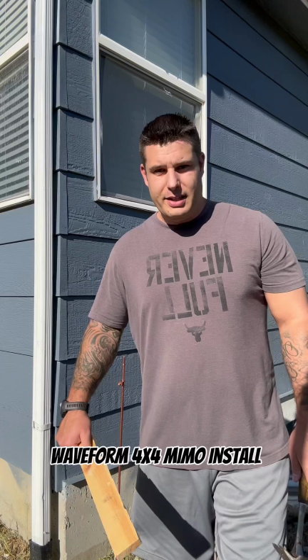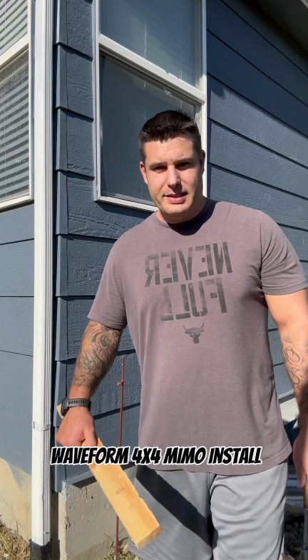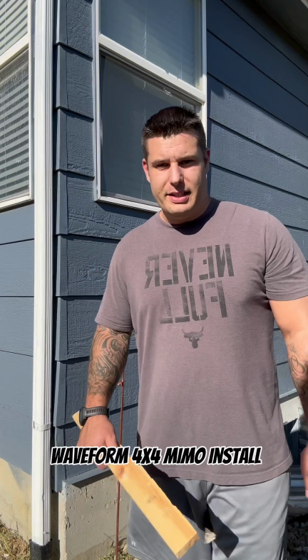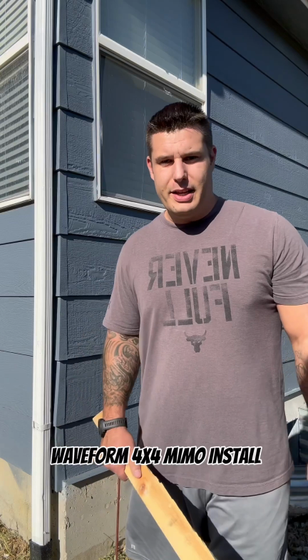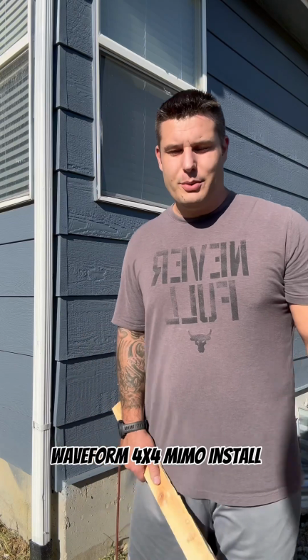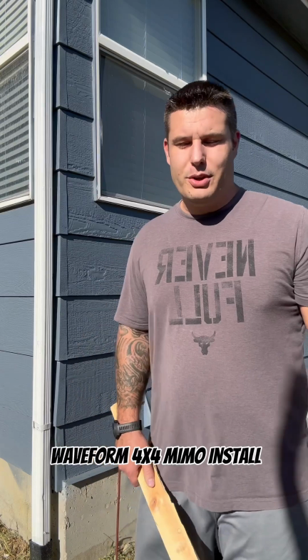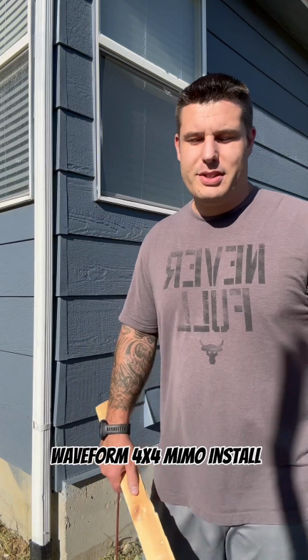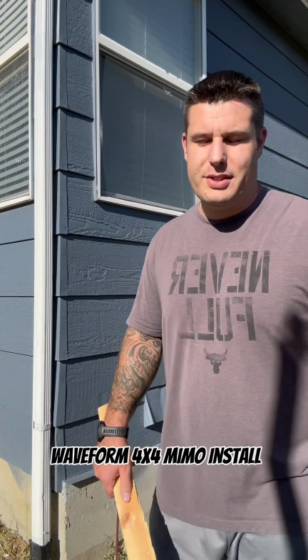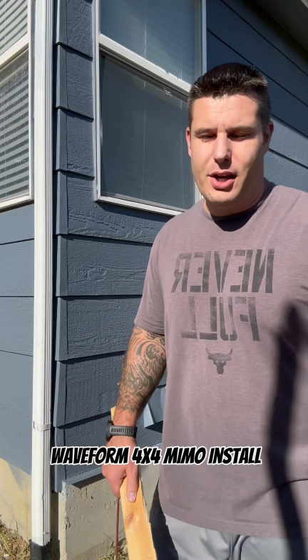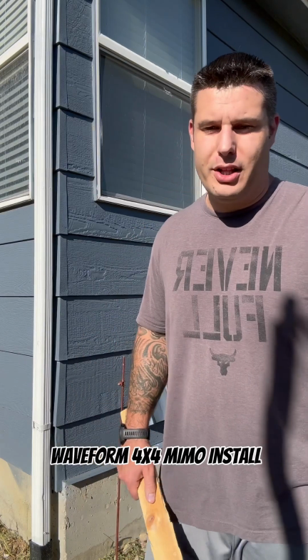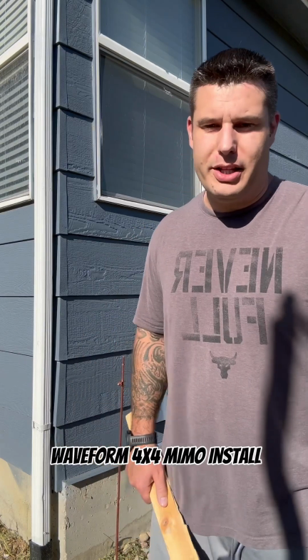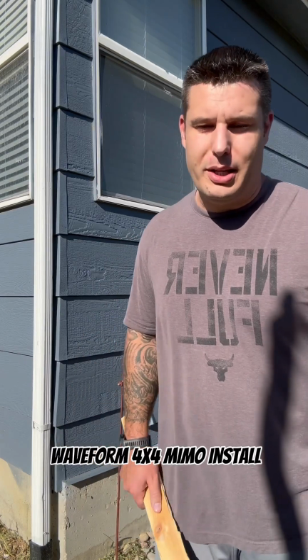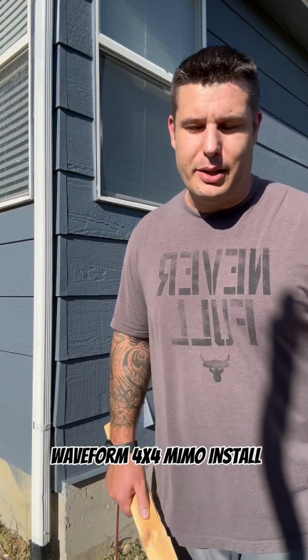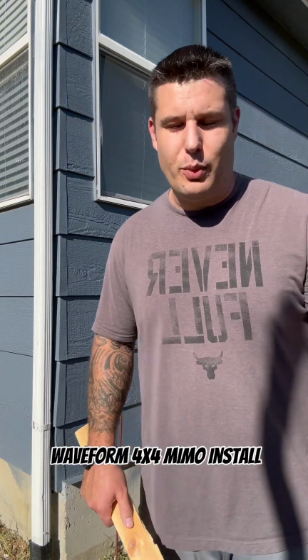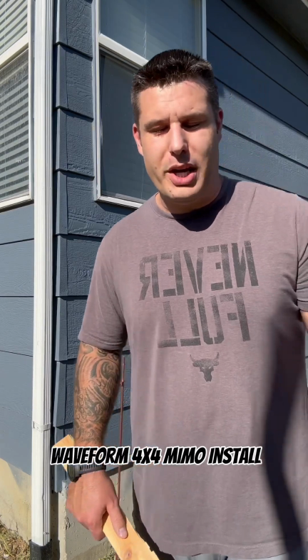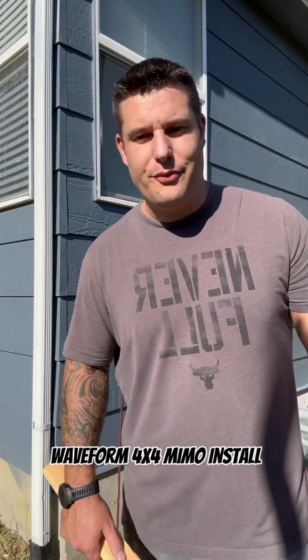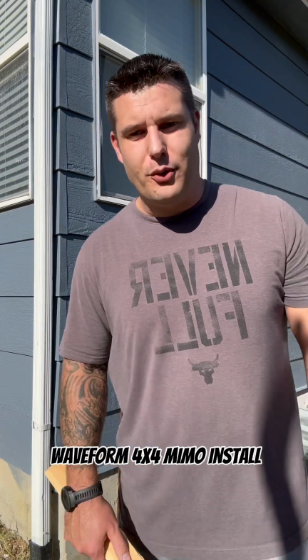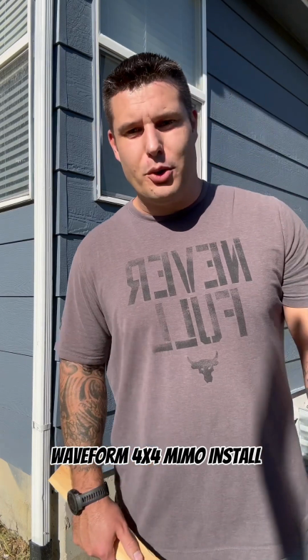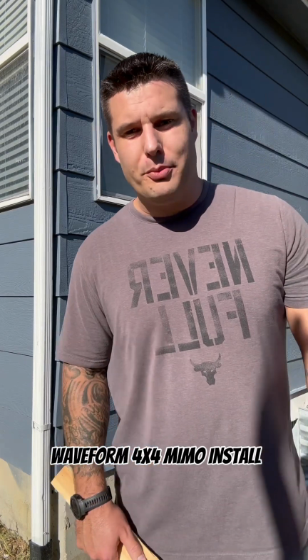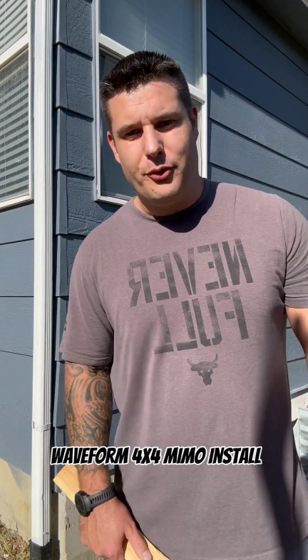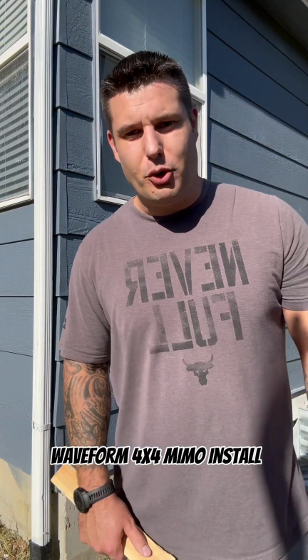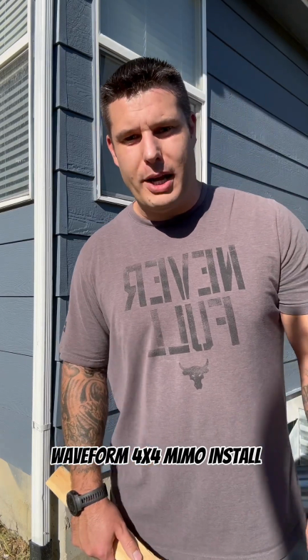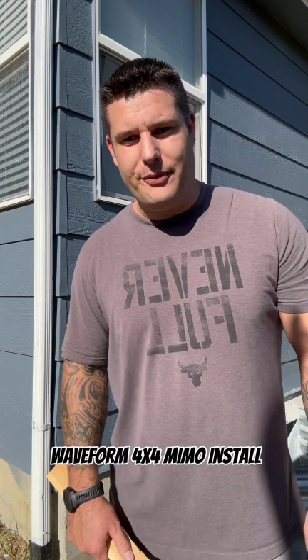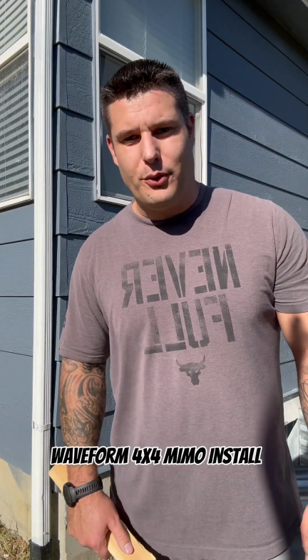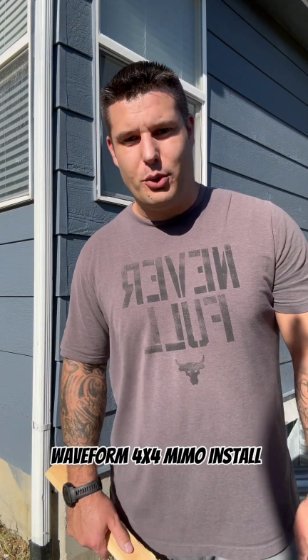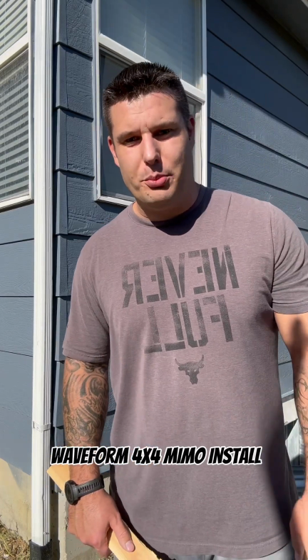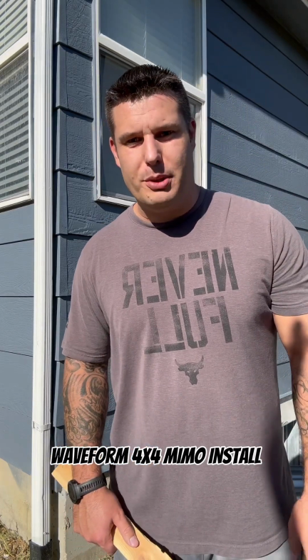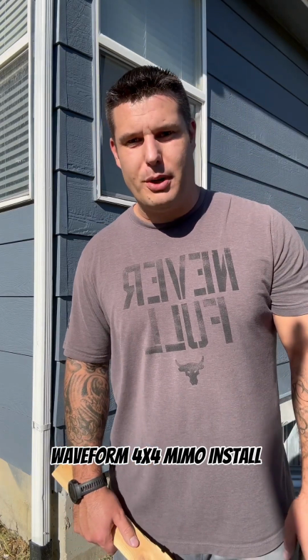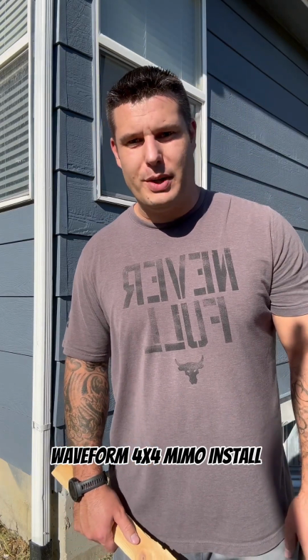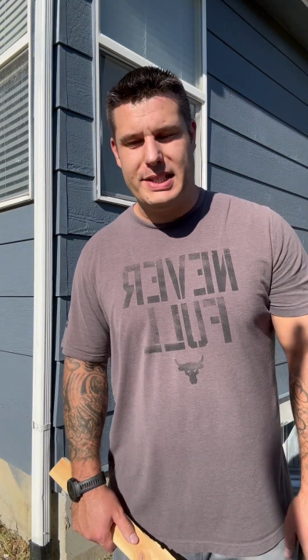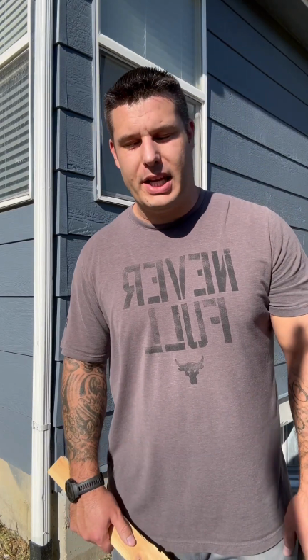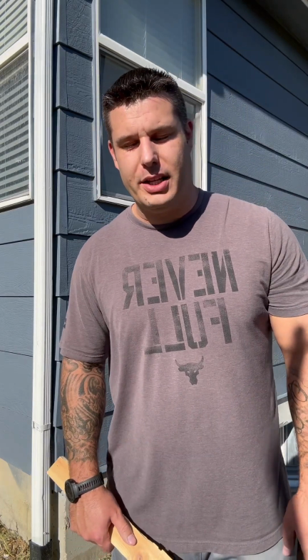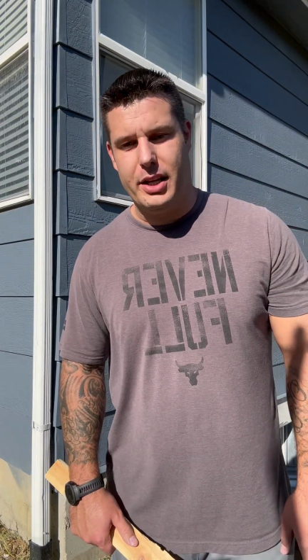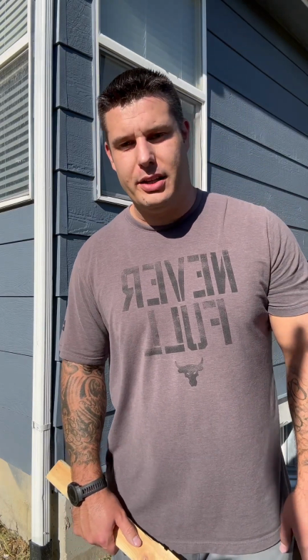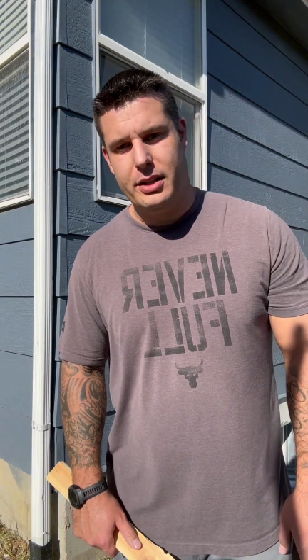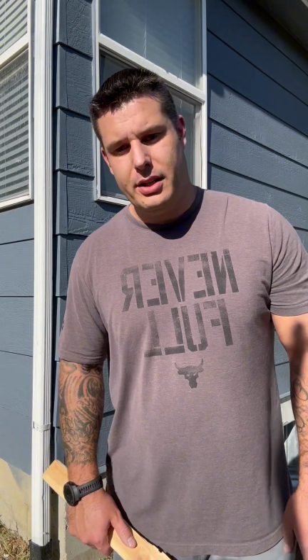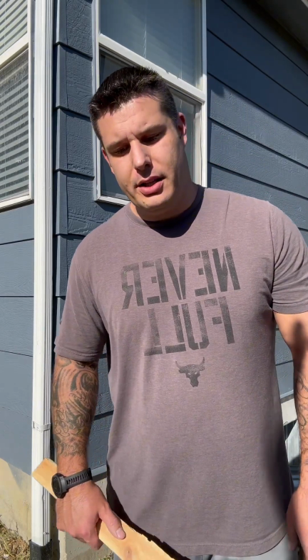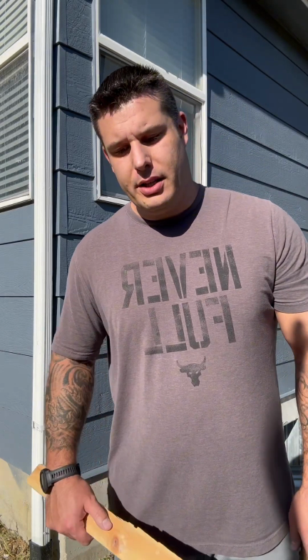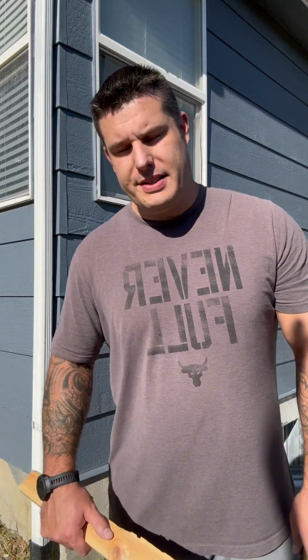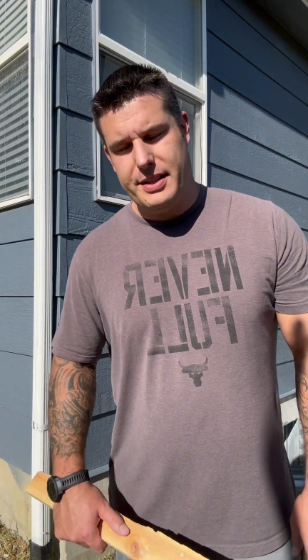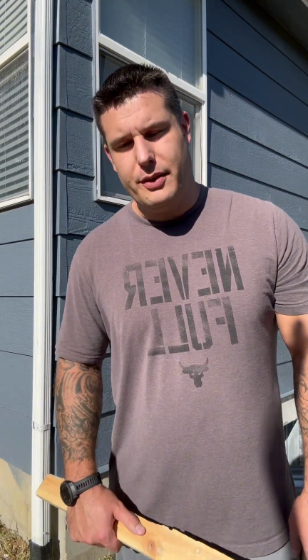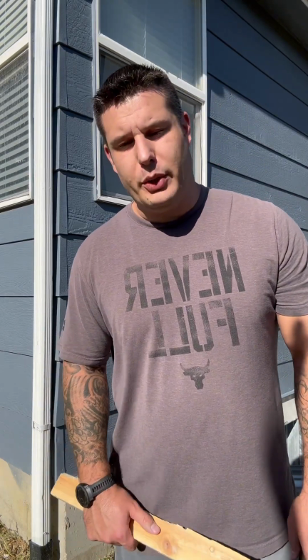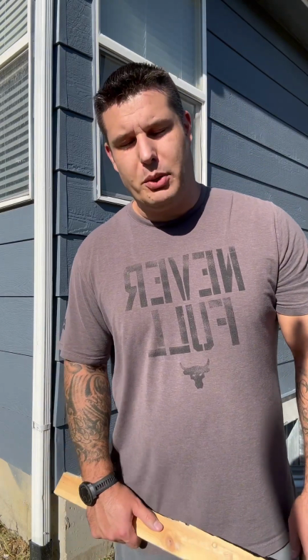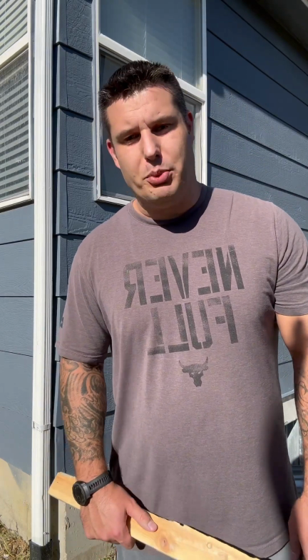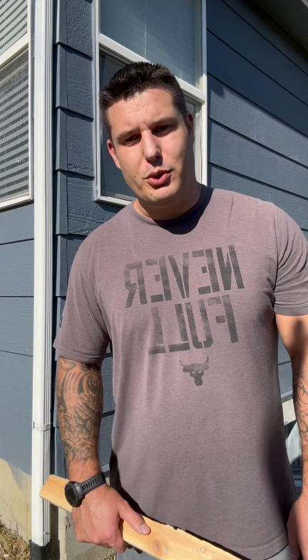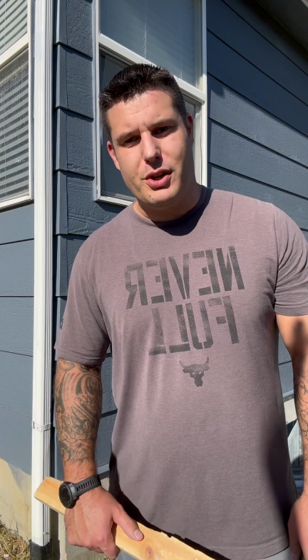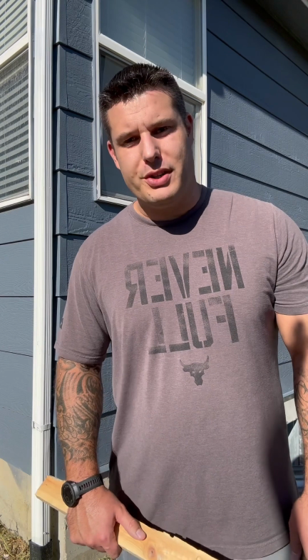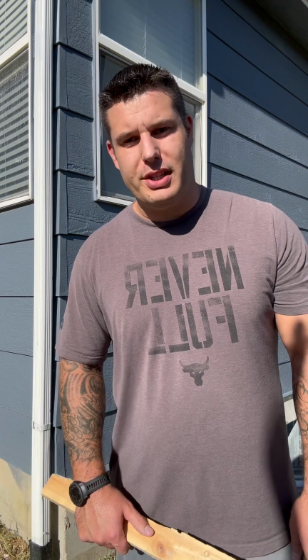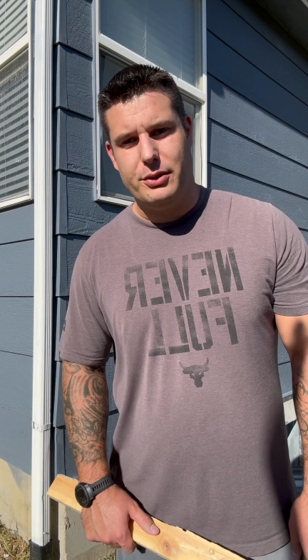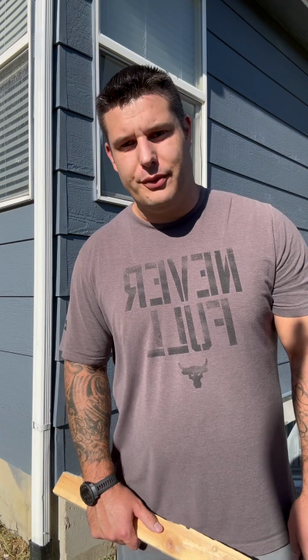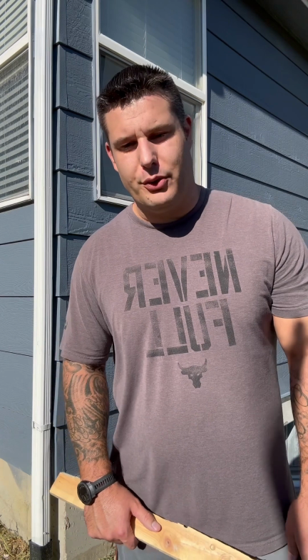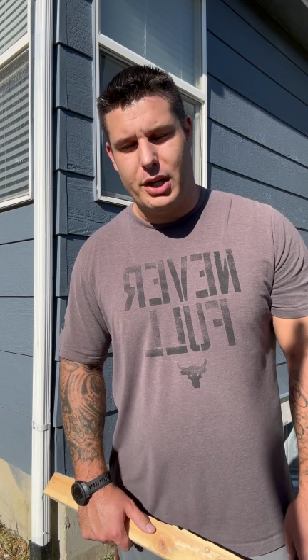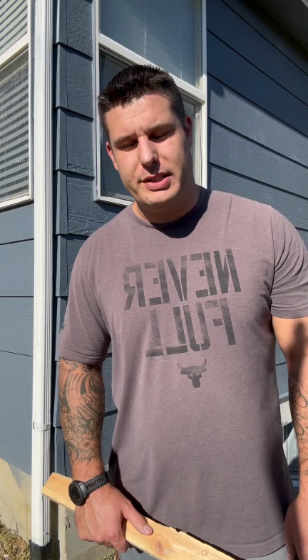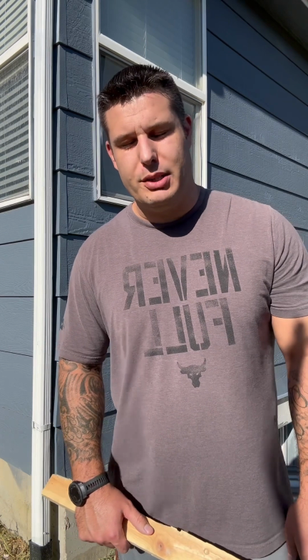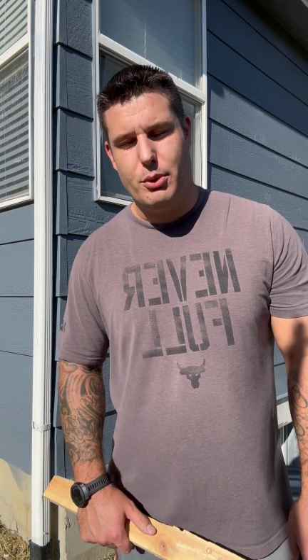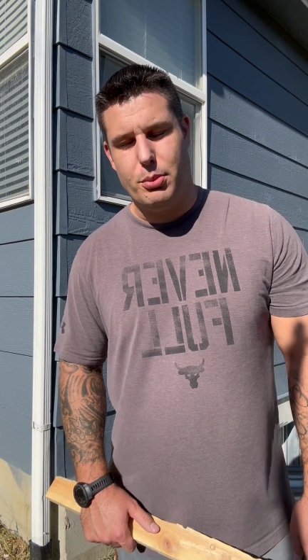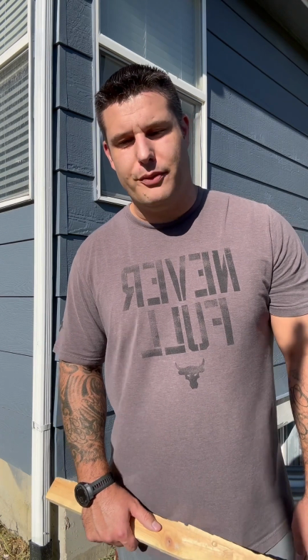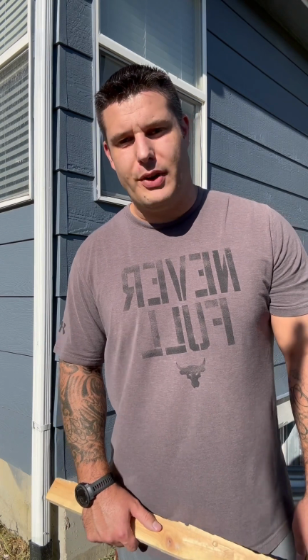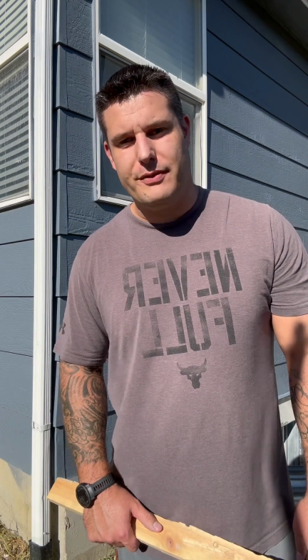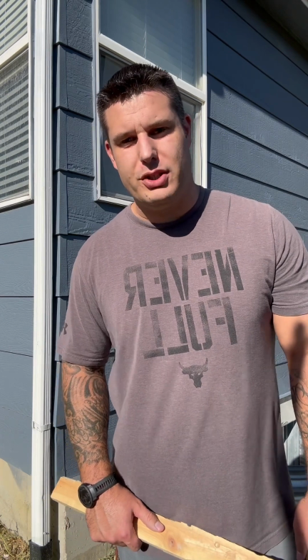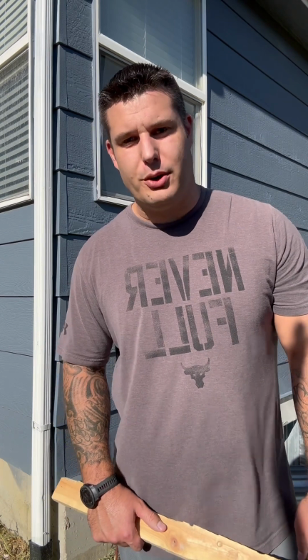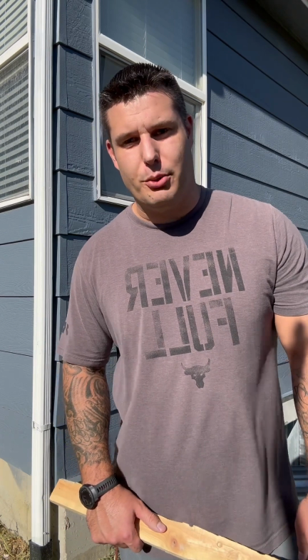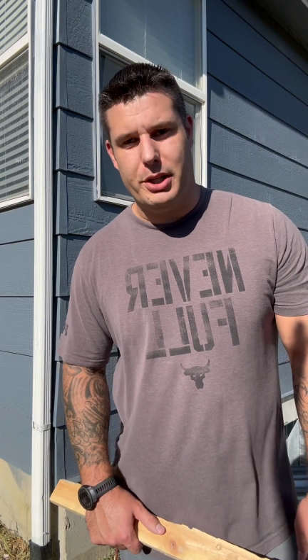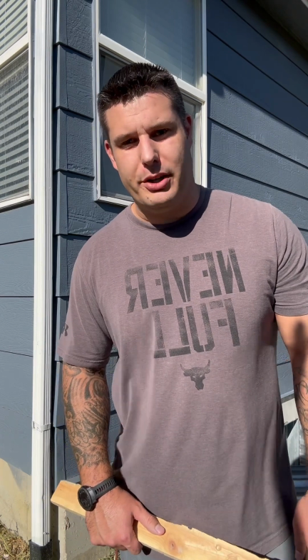Today we're installing a Waveform 4x4 MIMO antenna to see if we can boost our signal for our T-Mobile 5G home internet.